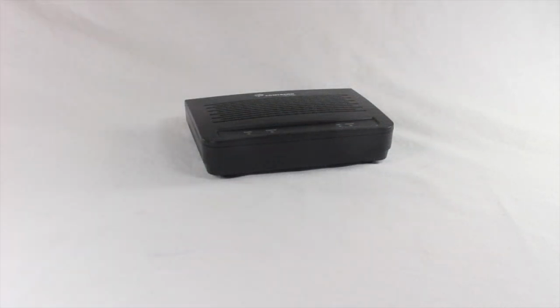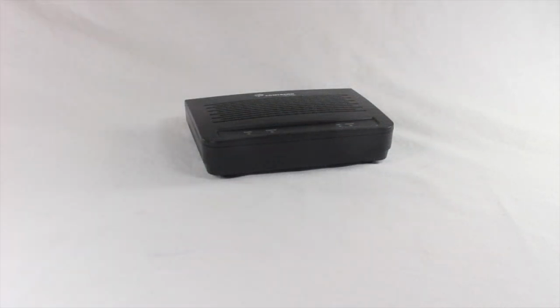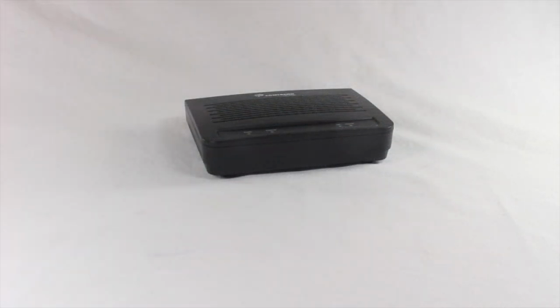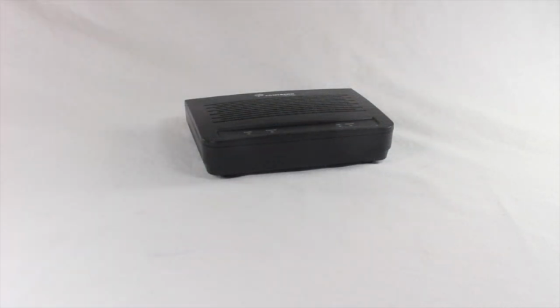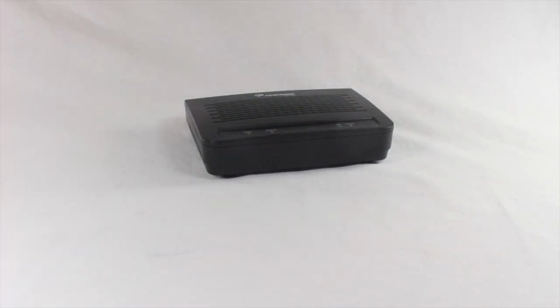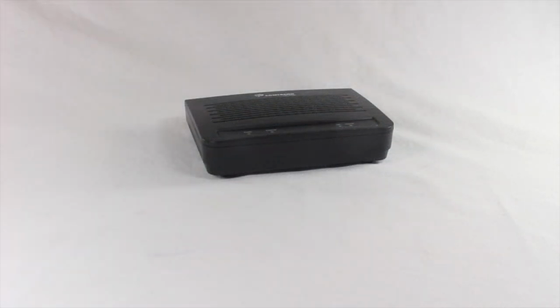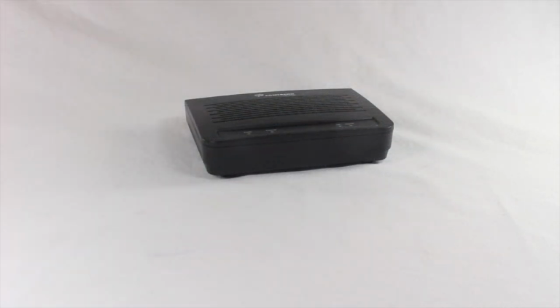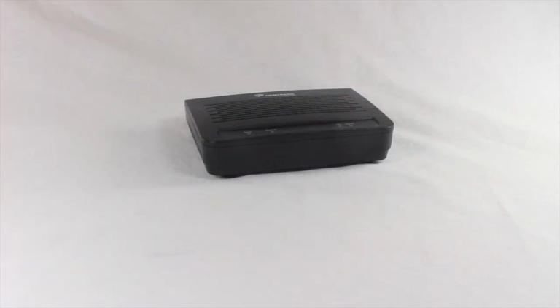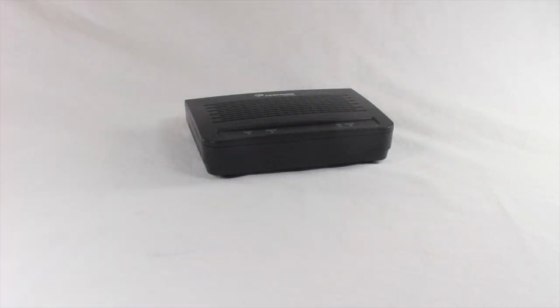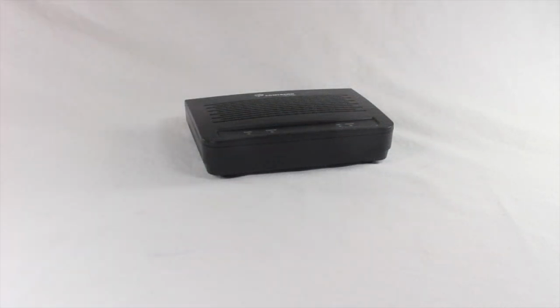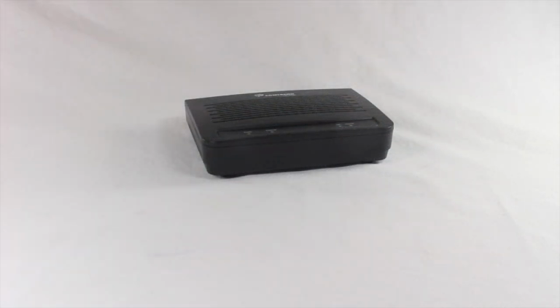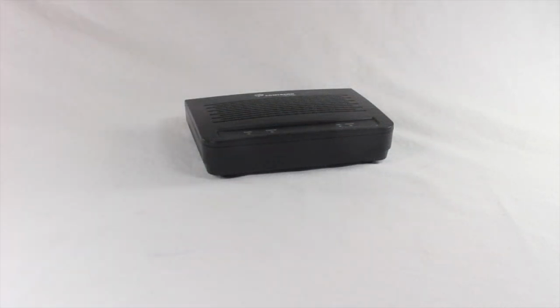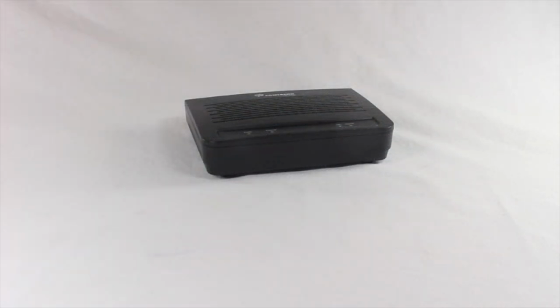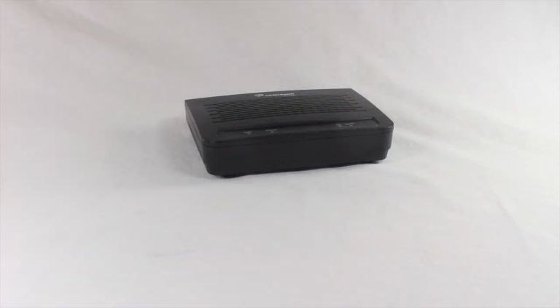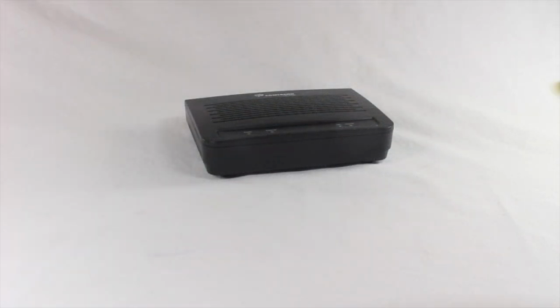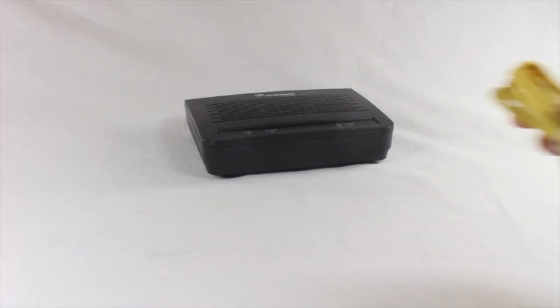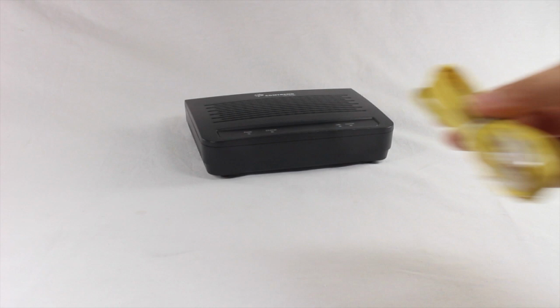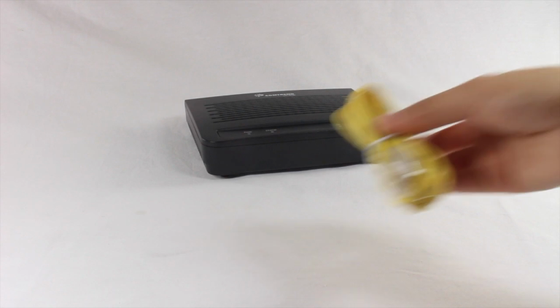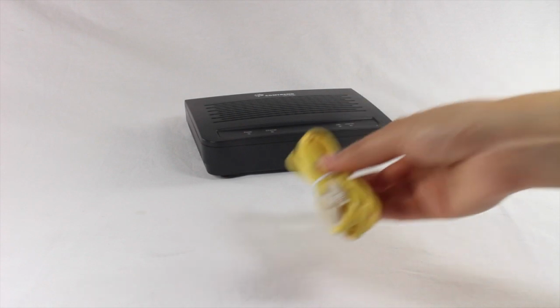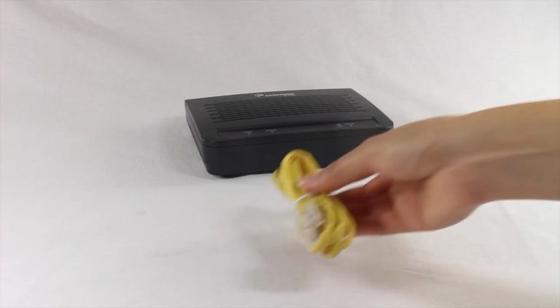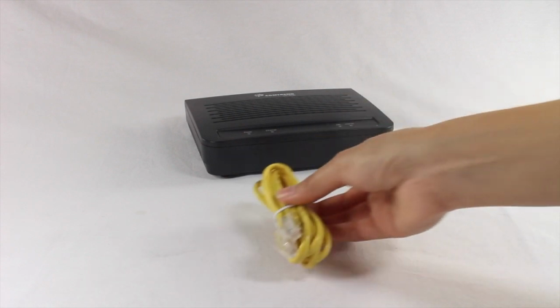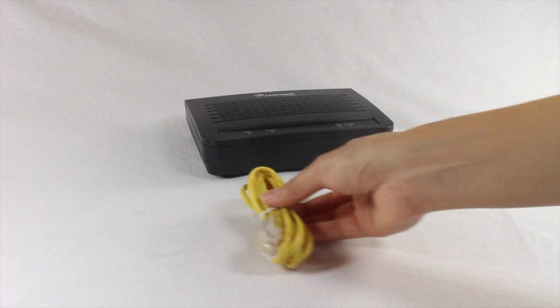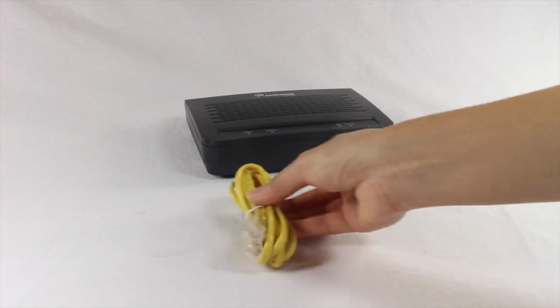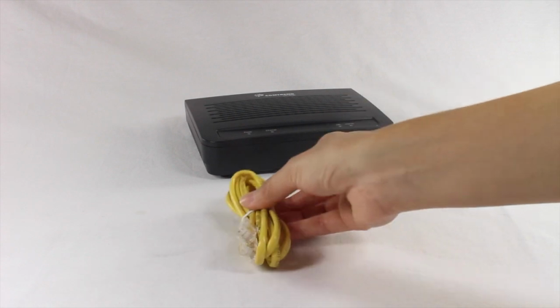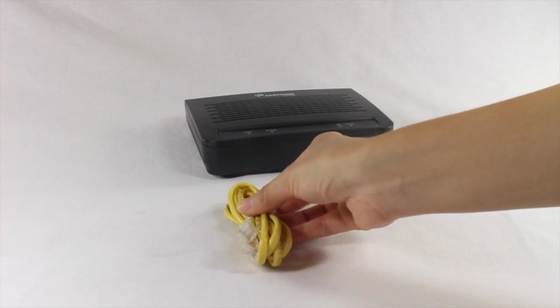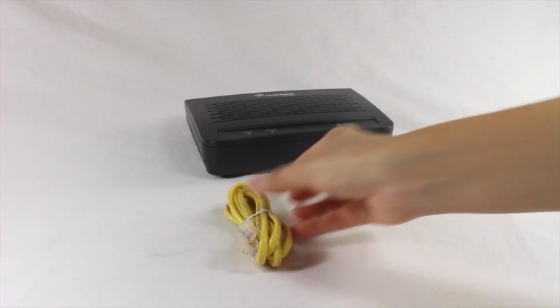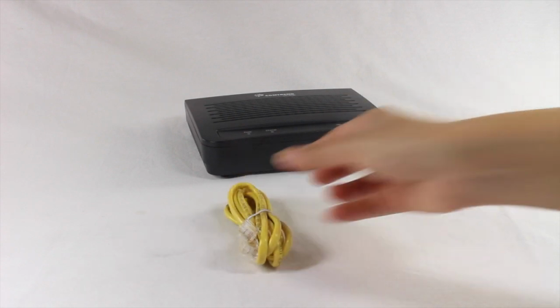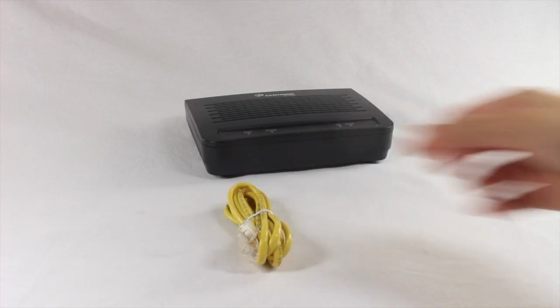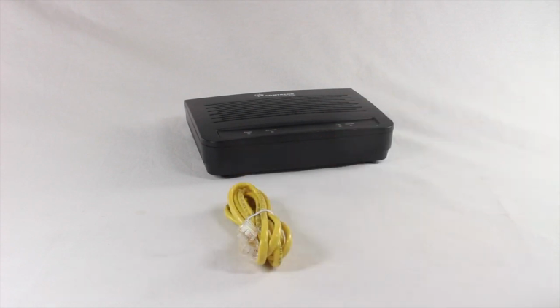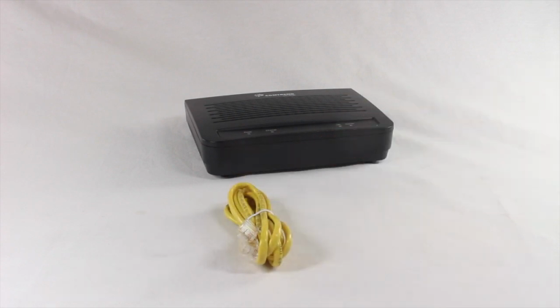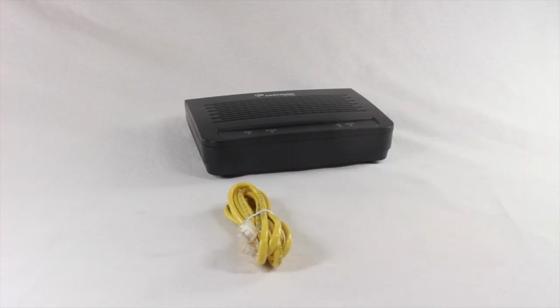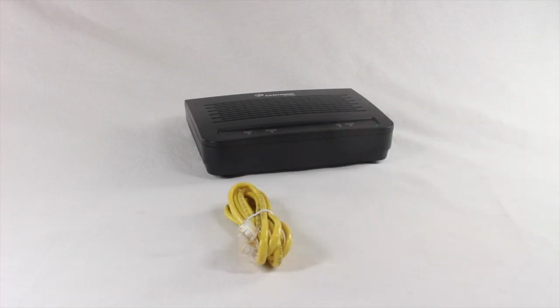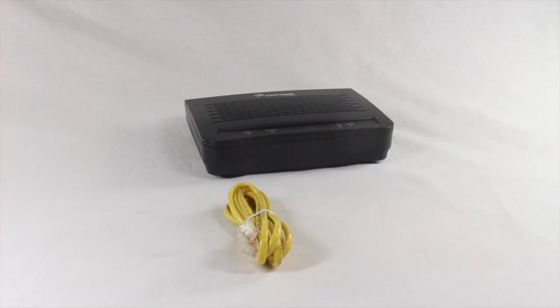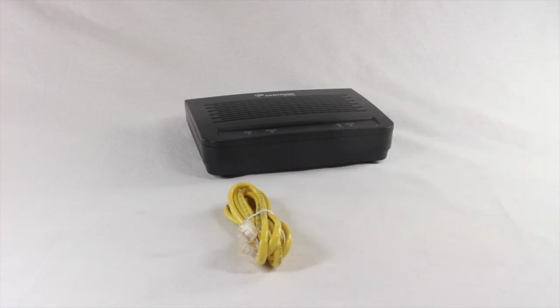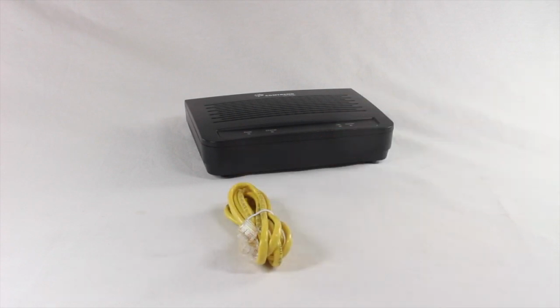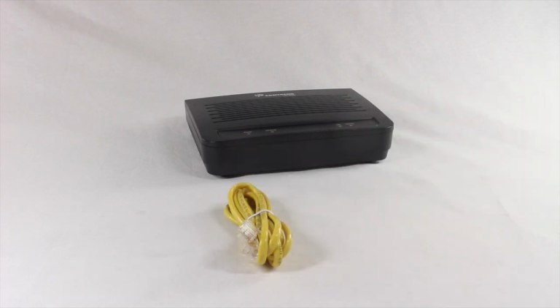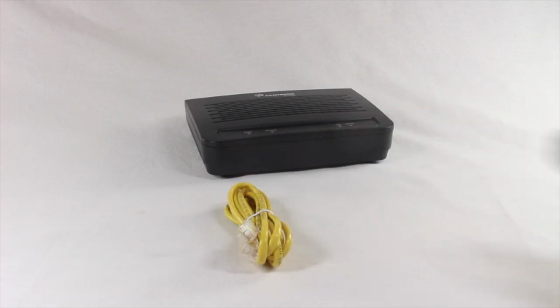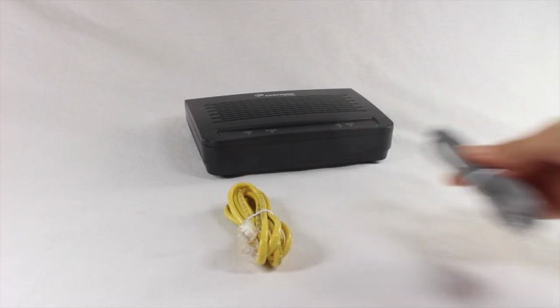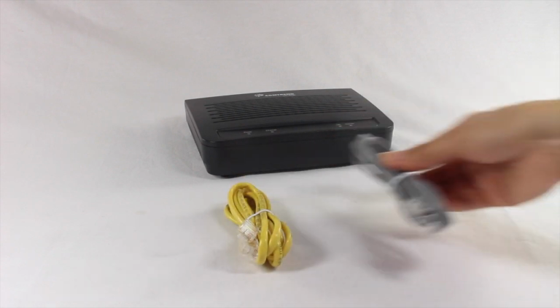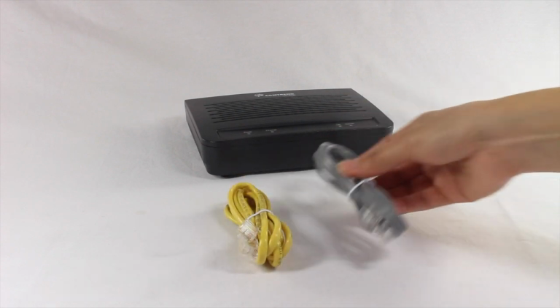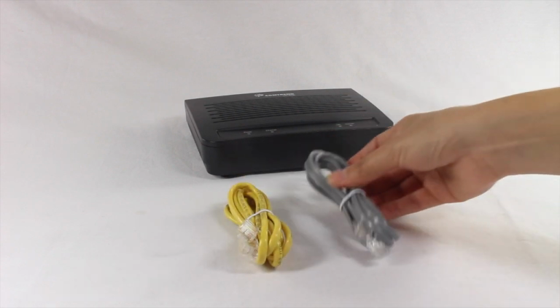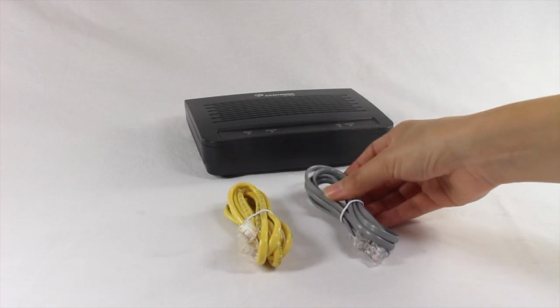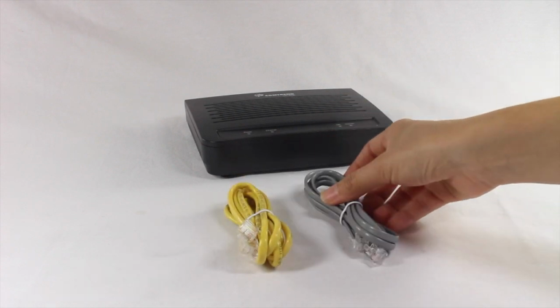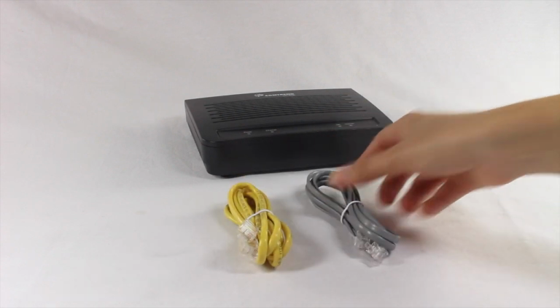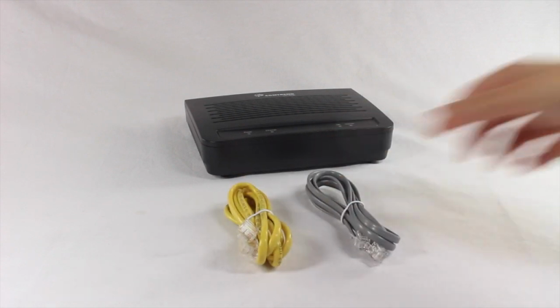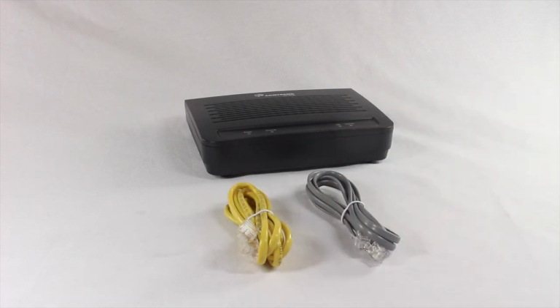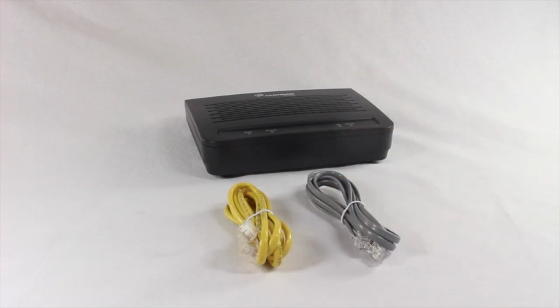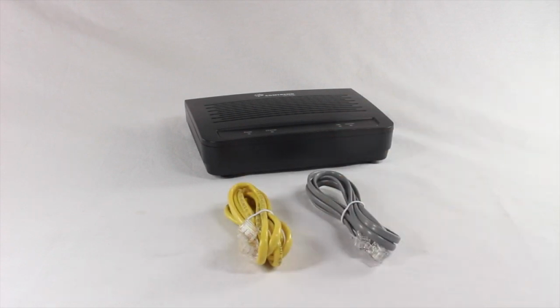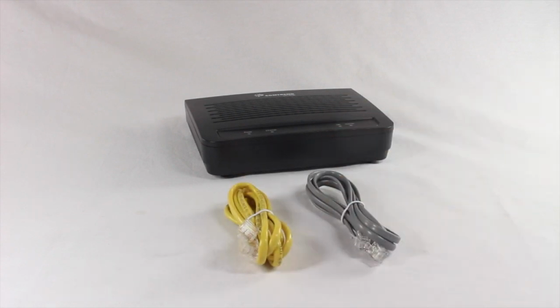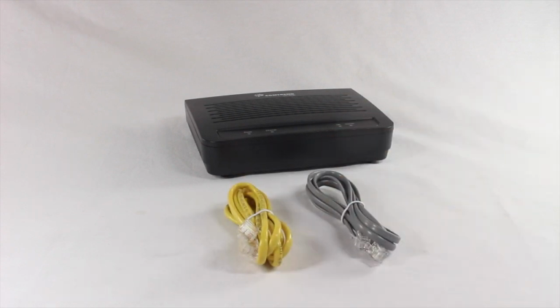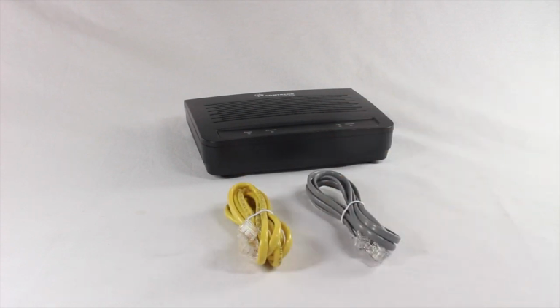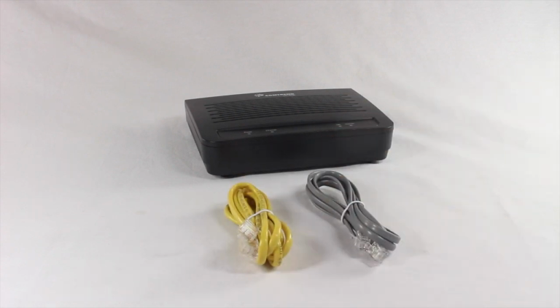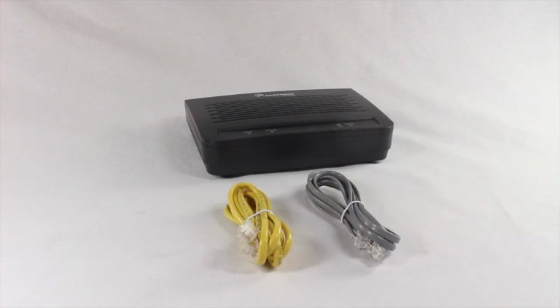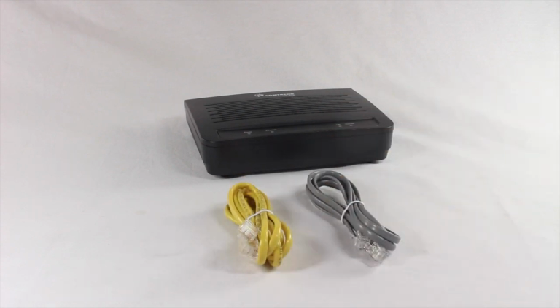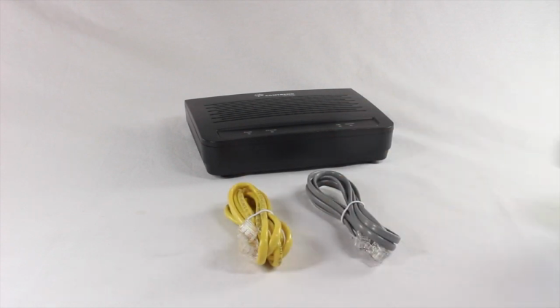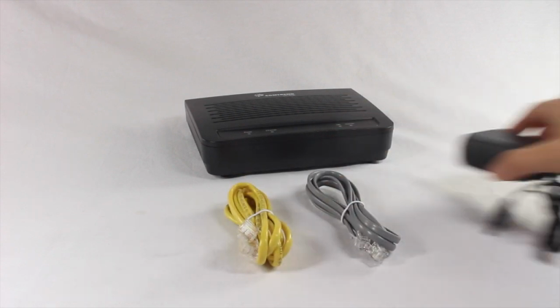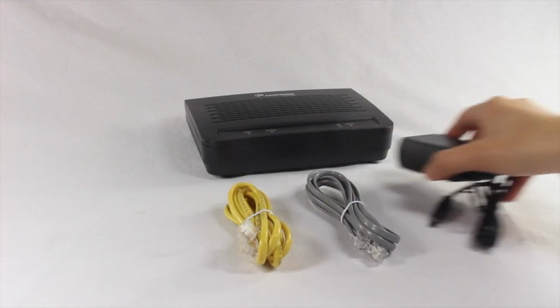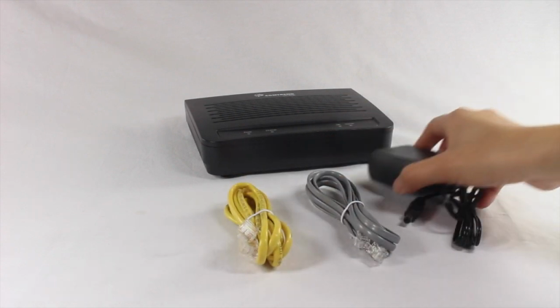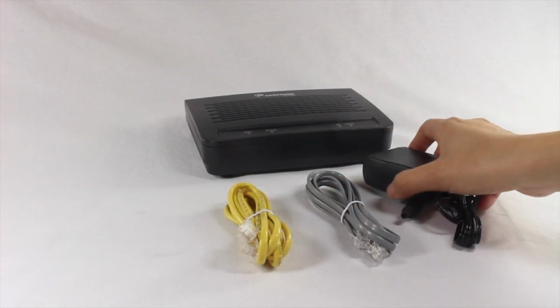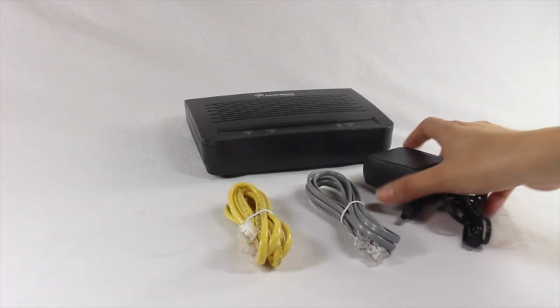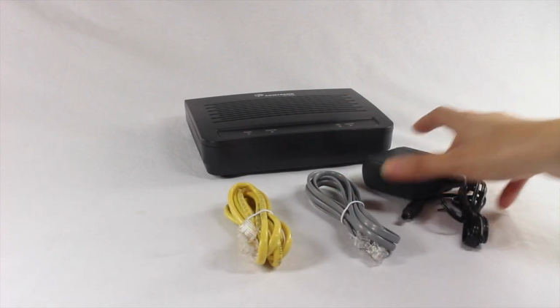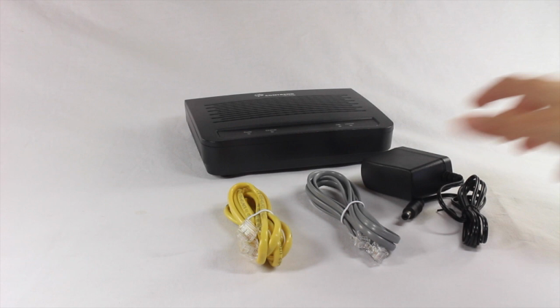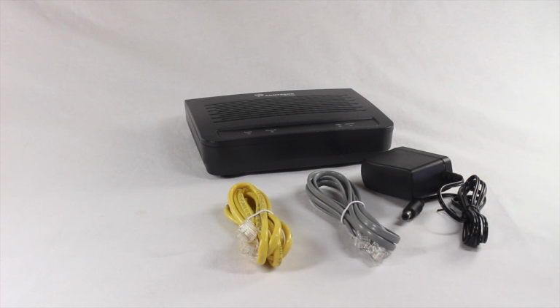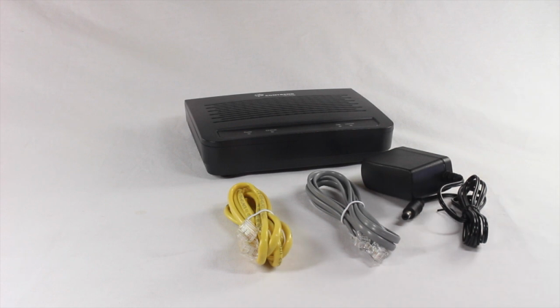The unit includes one RJ11, one RJ45, one power adapter, and one CD-ROM.